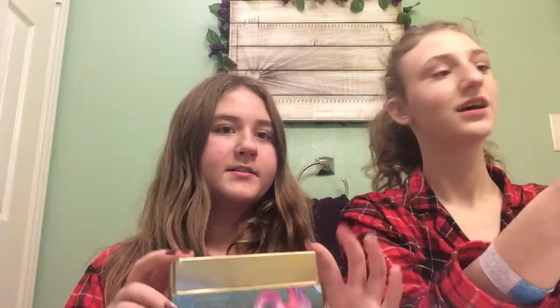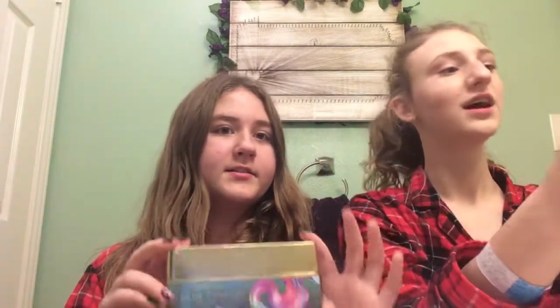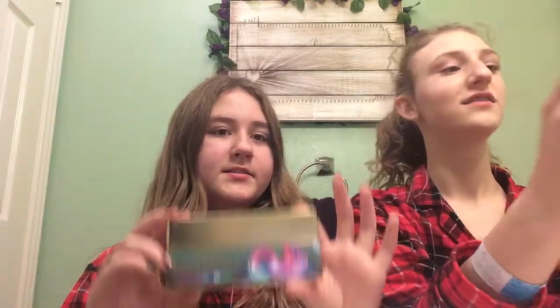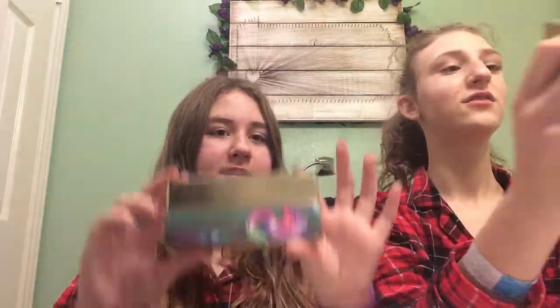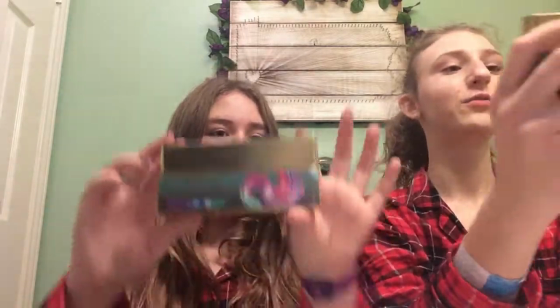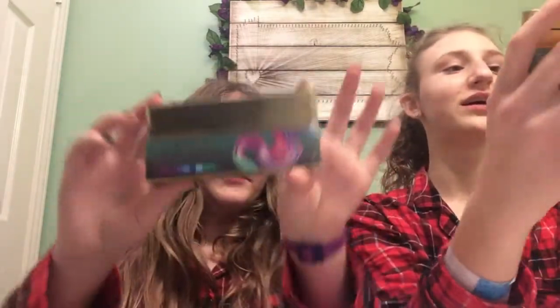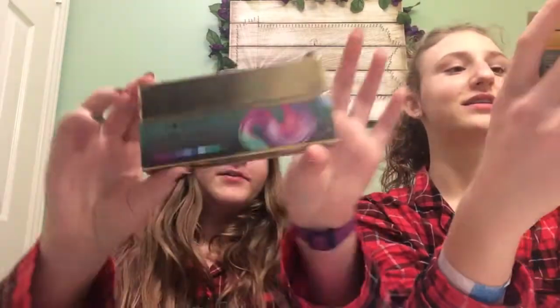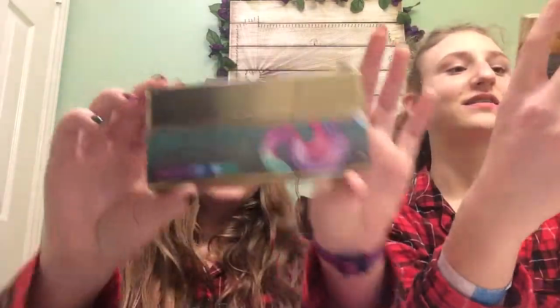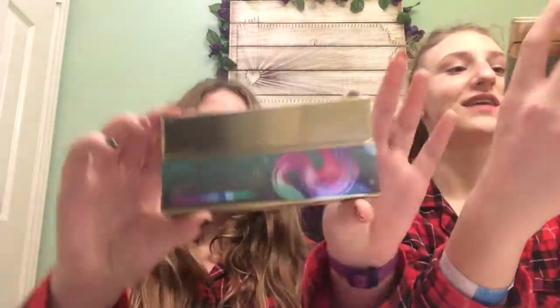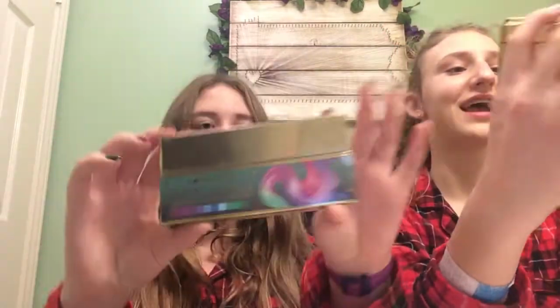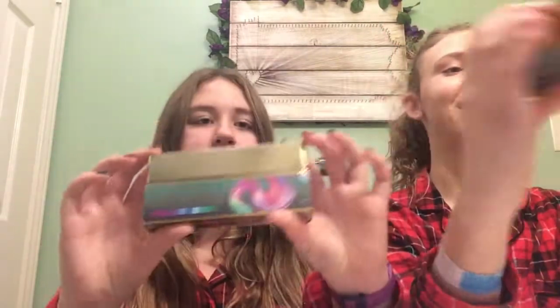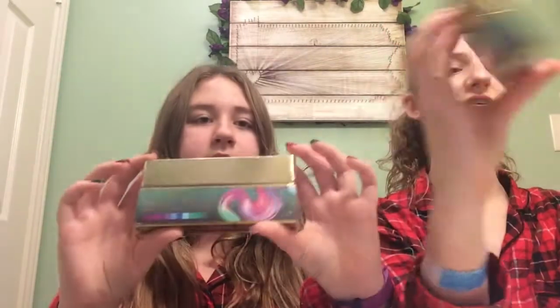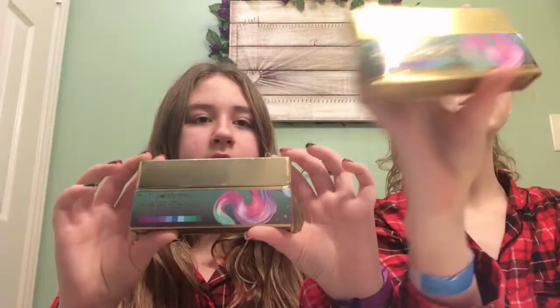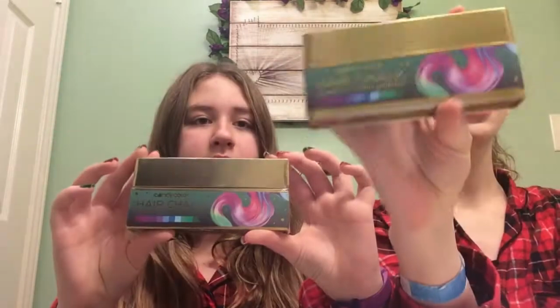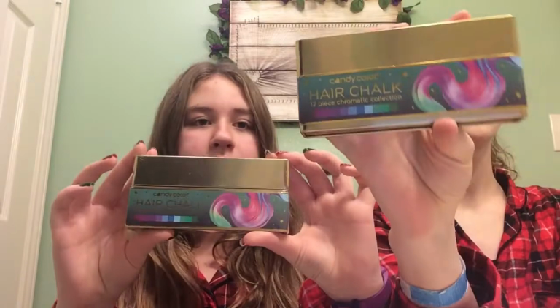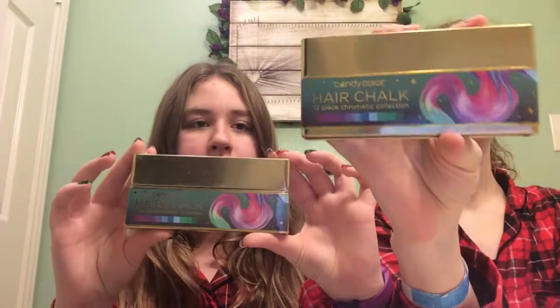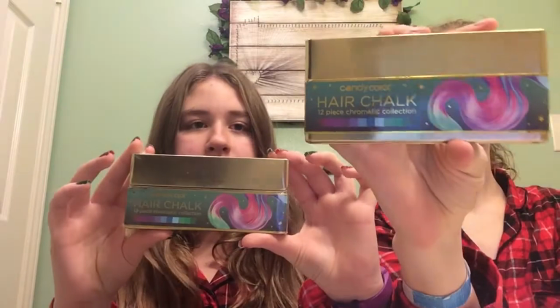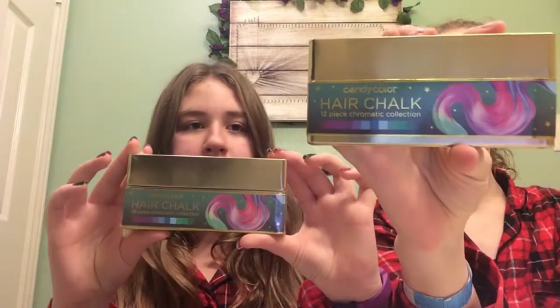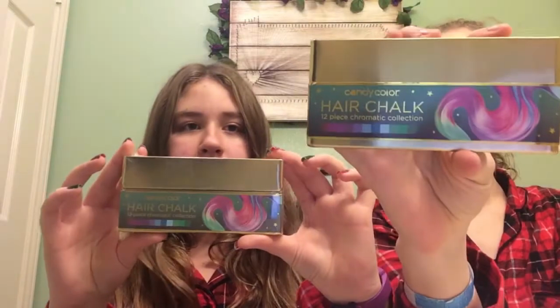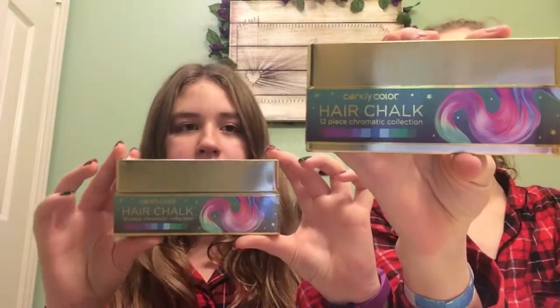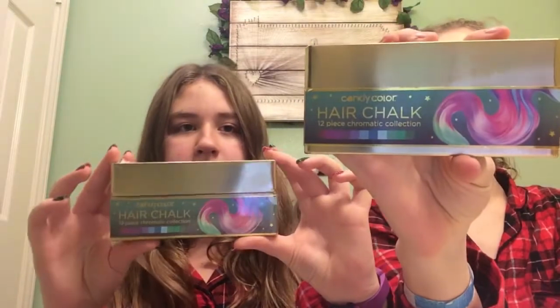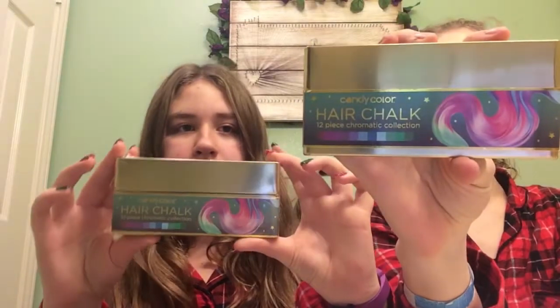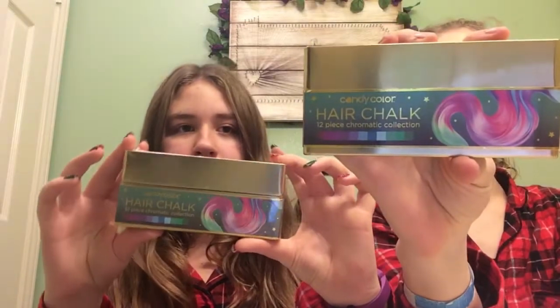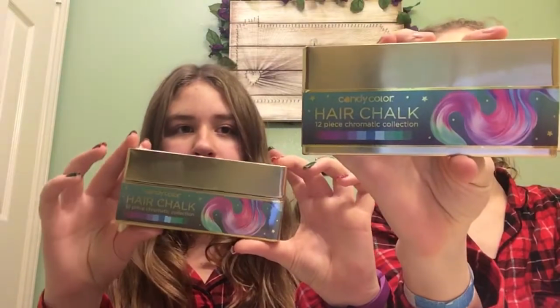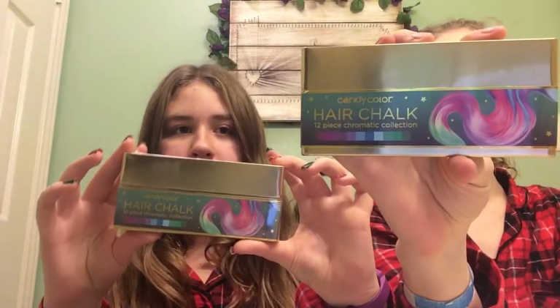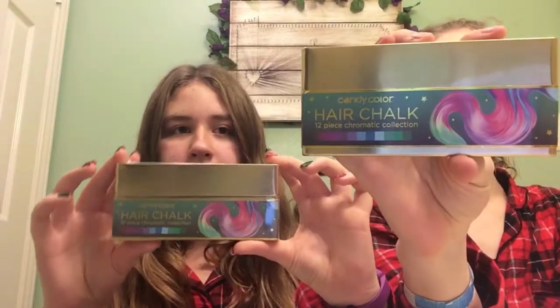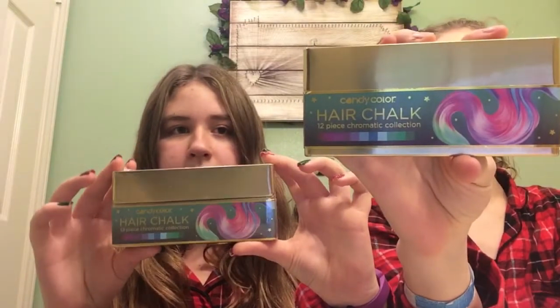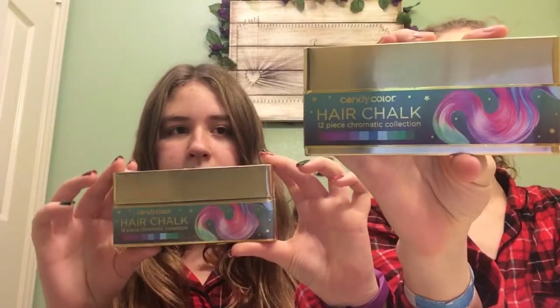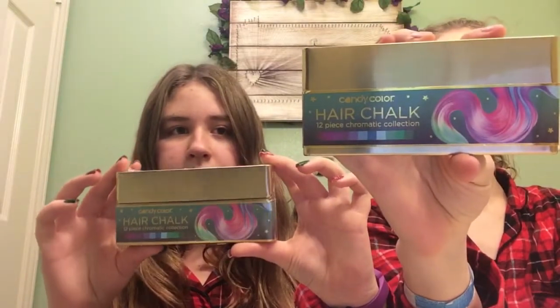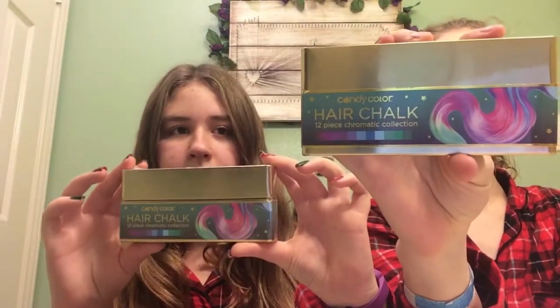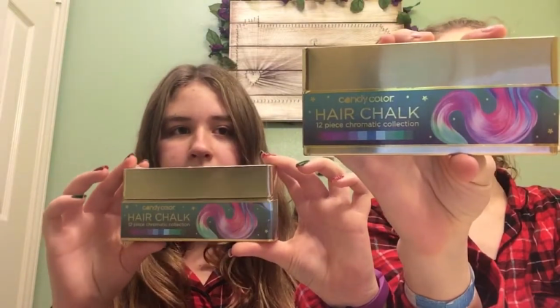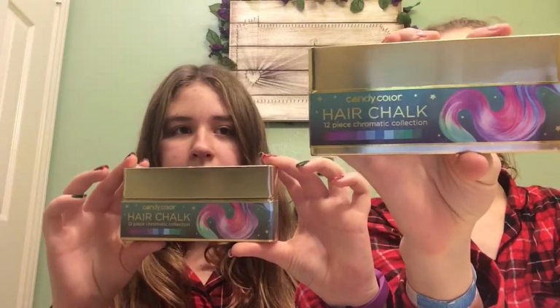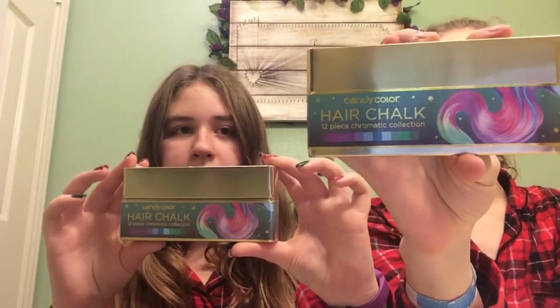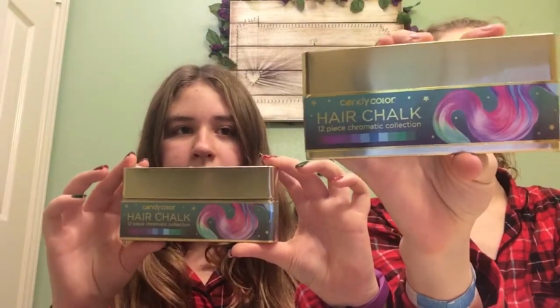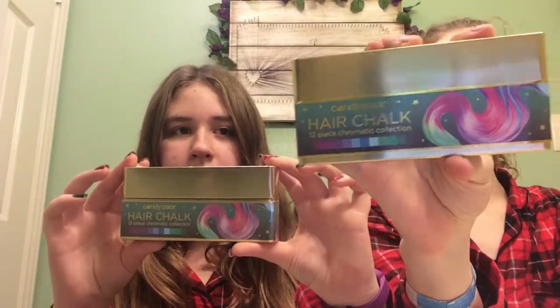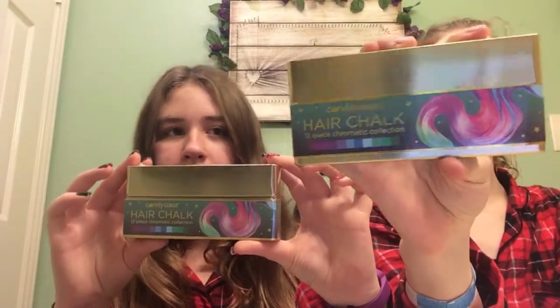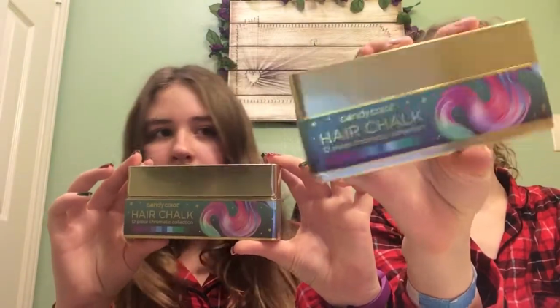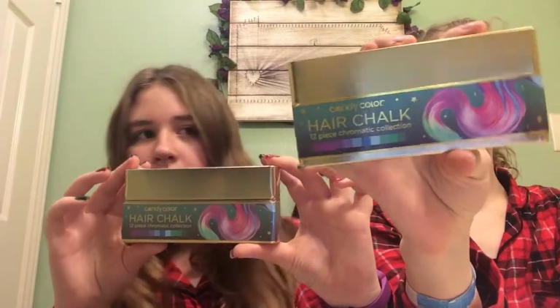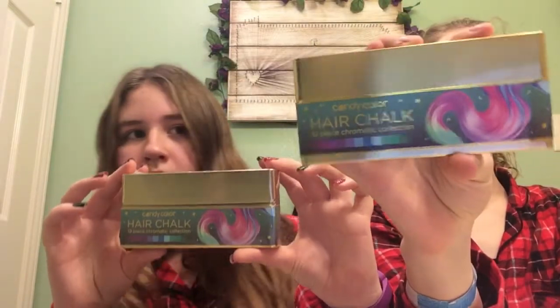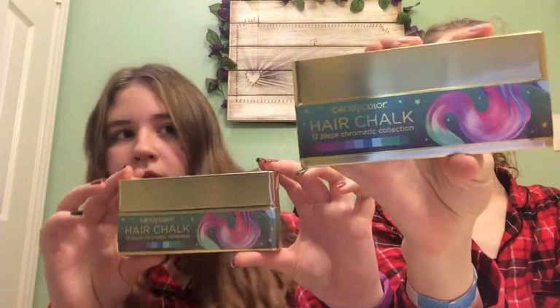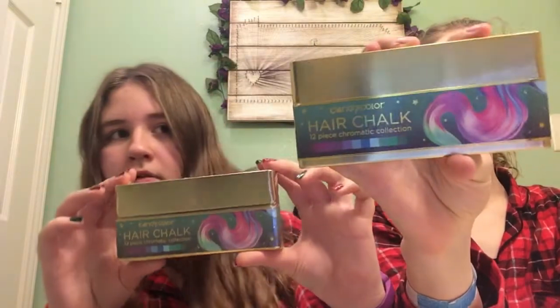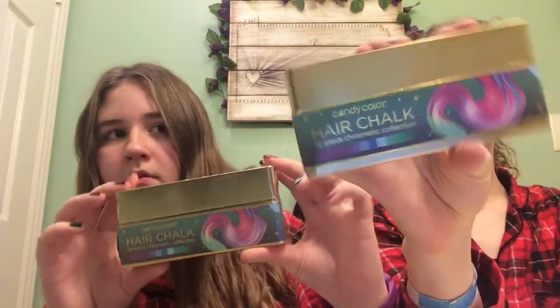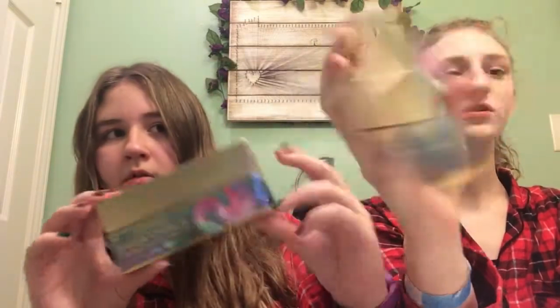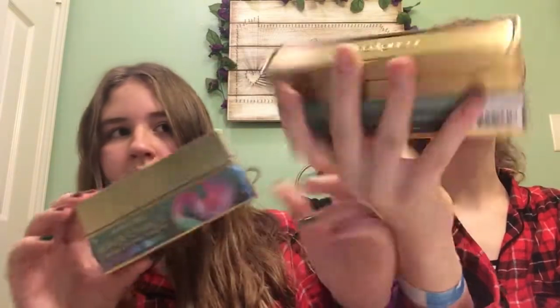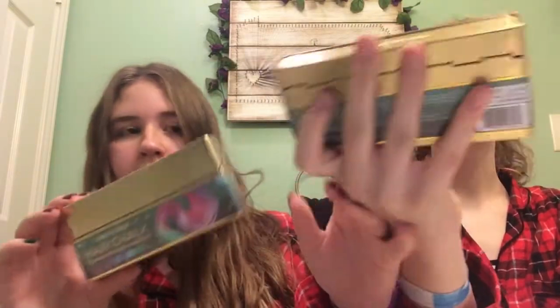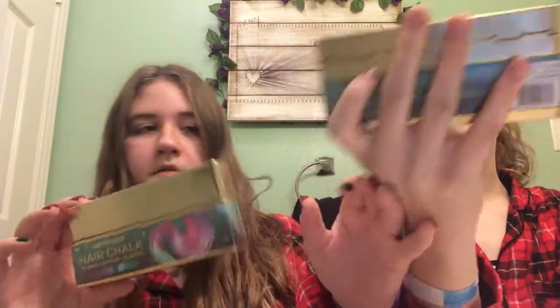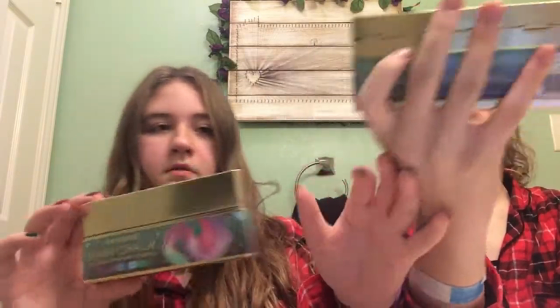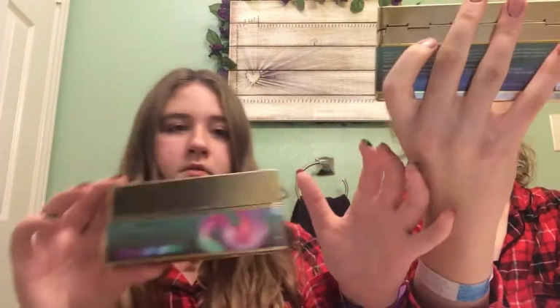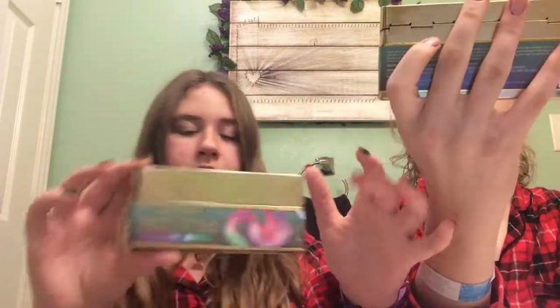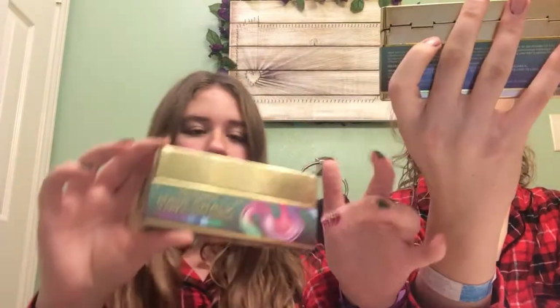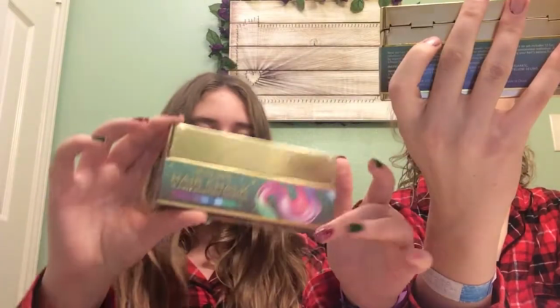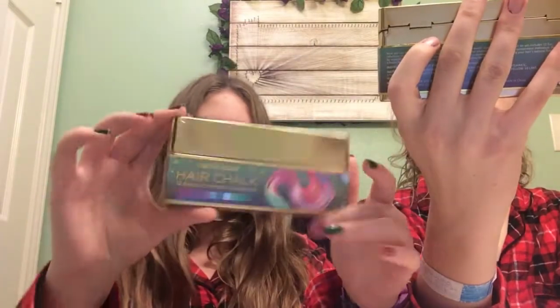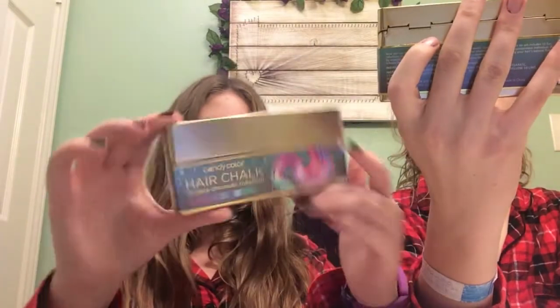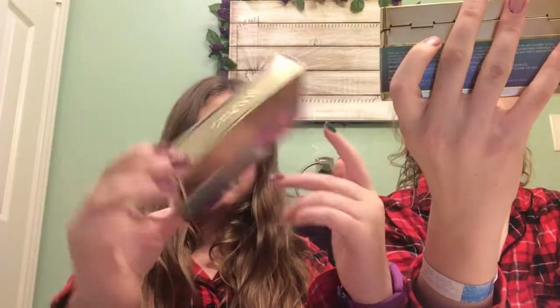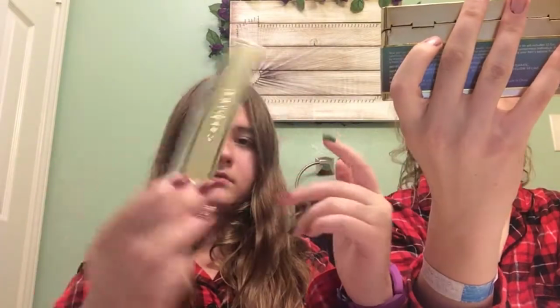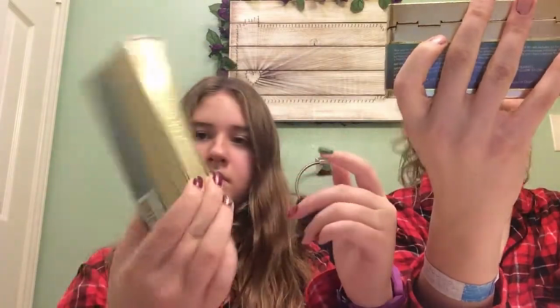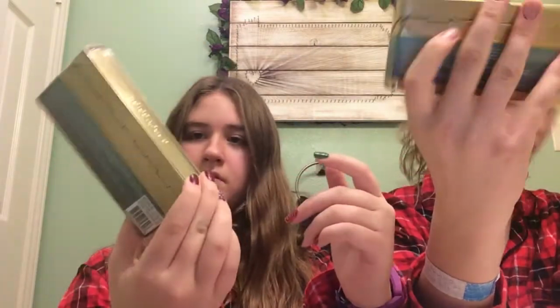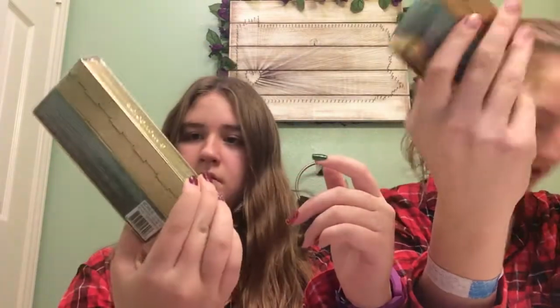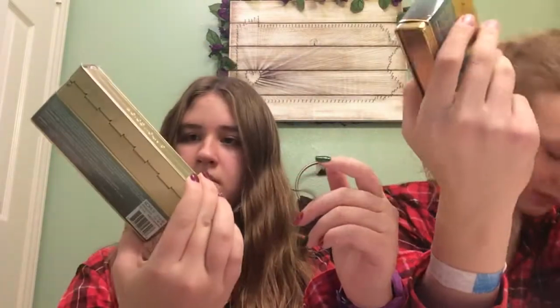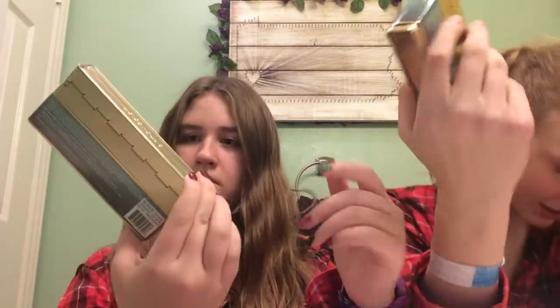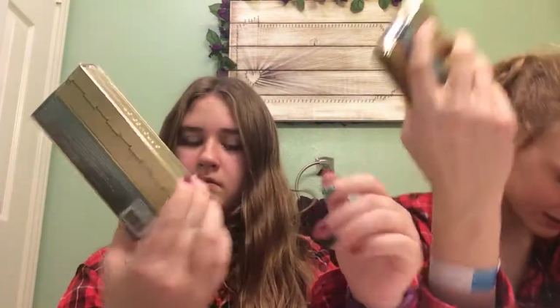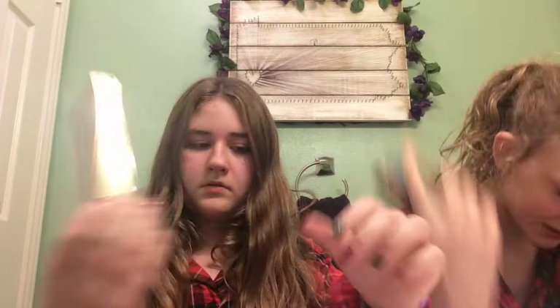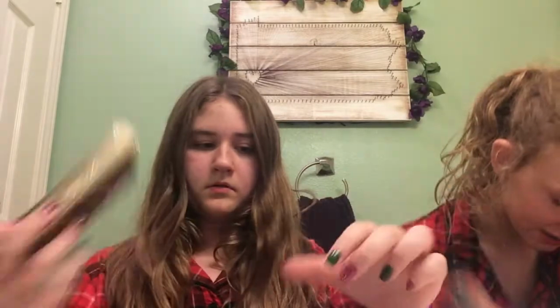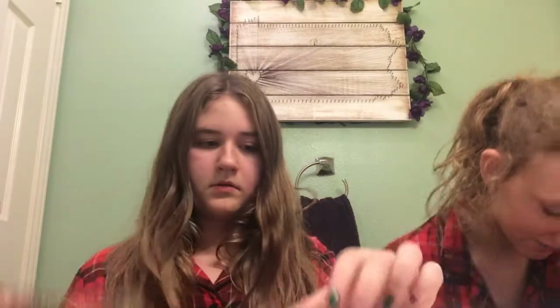So we got these hair chalks. Really pretty — gorgeous, mermaid-colored hair kind of stuff.